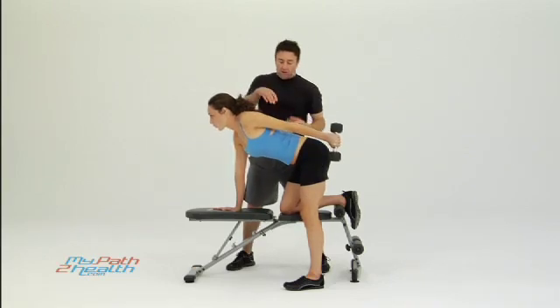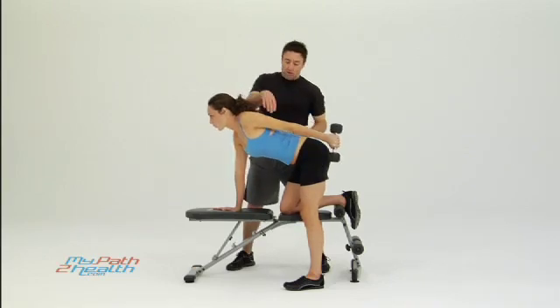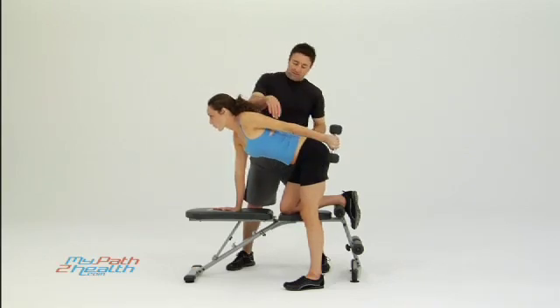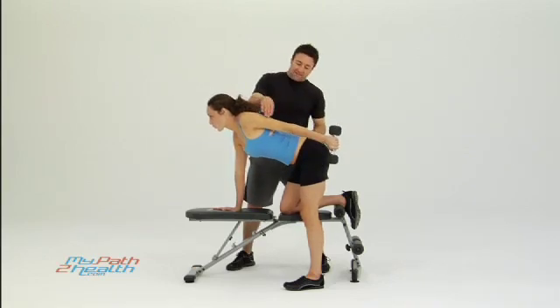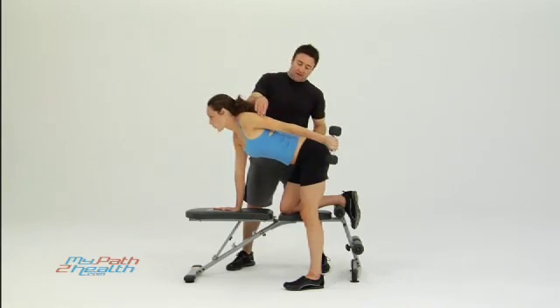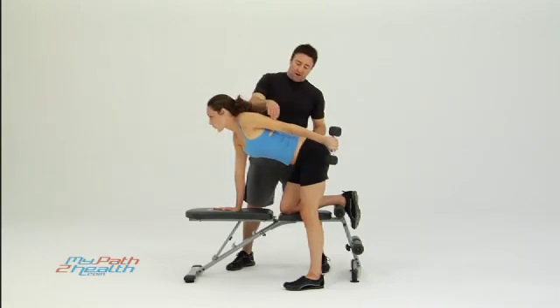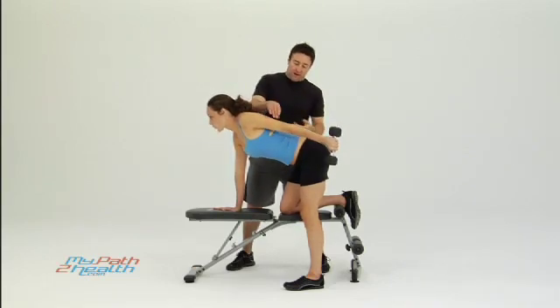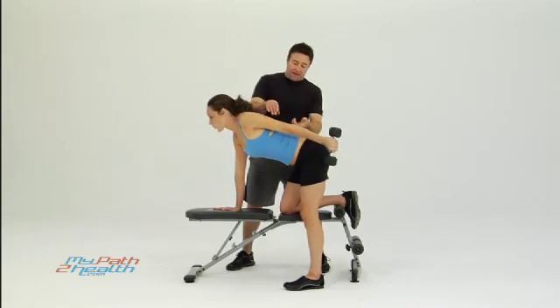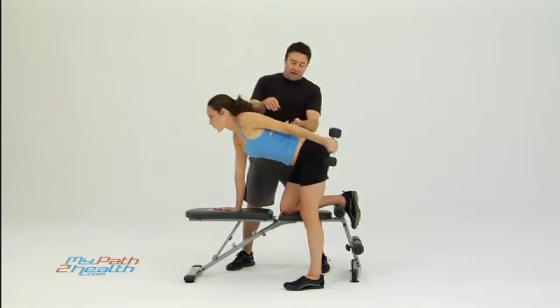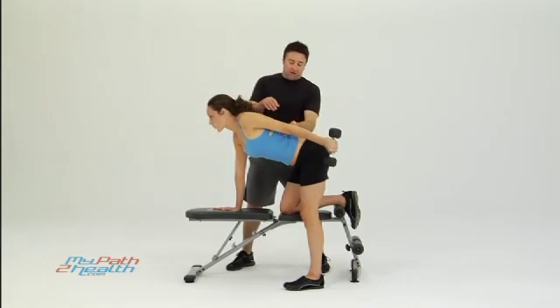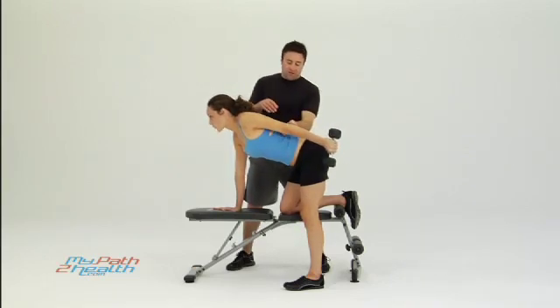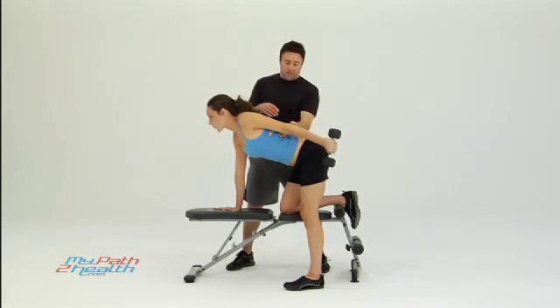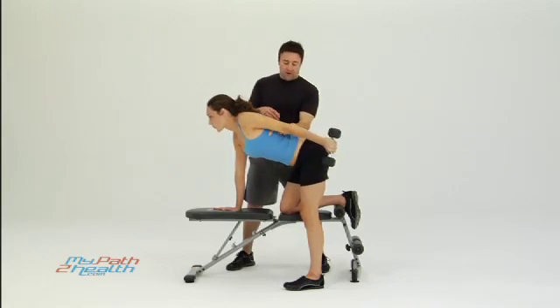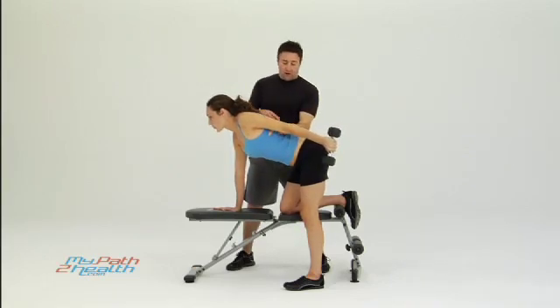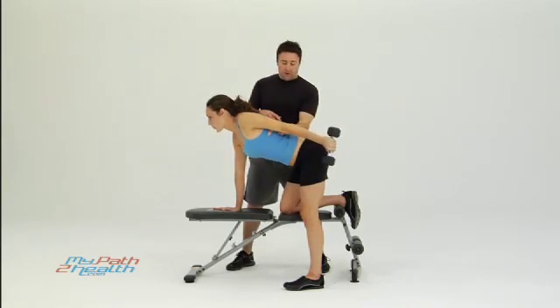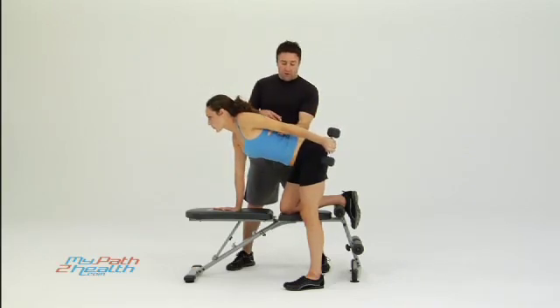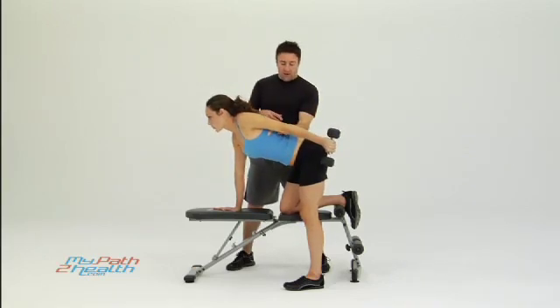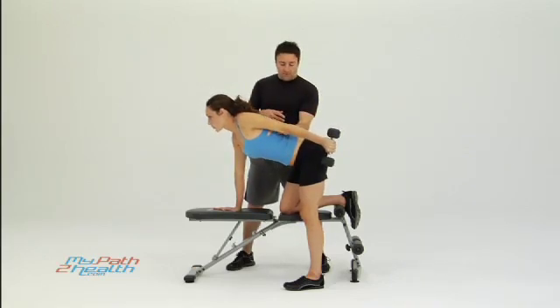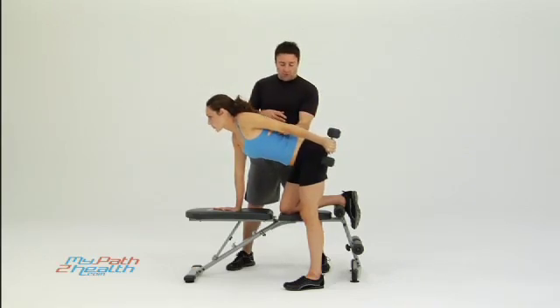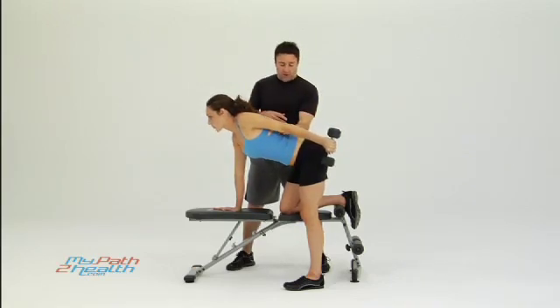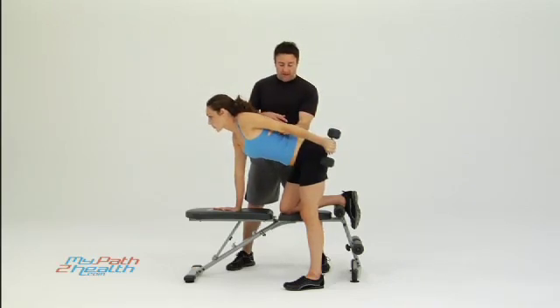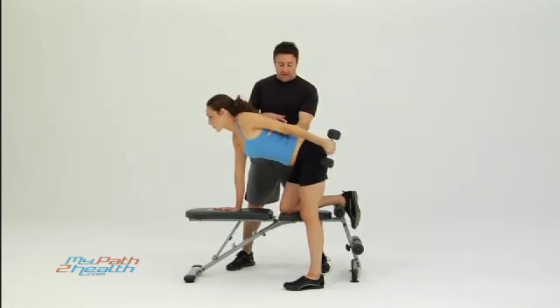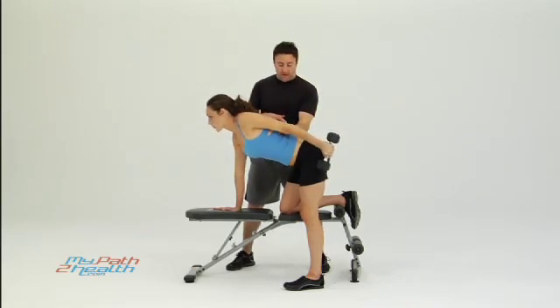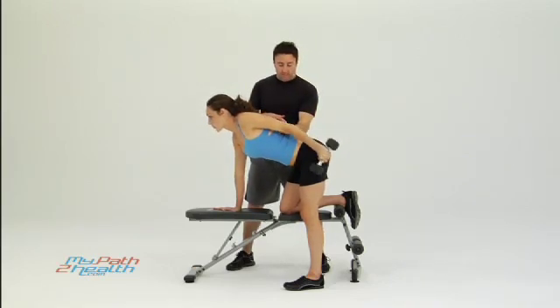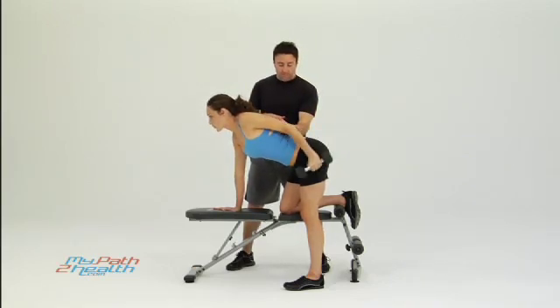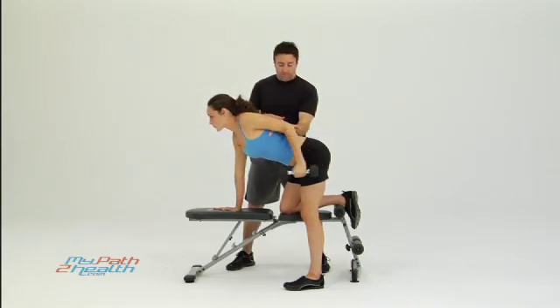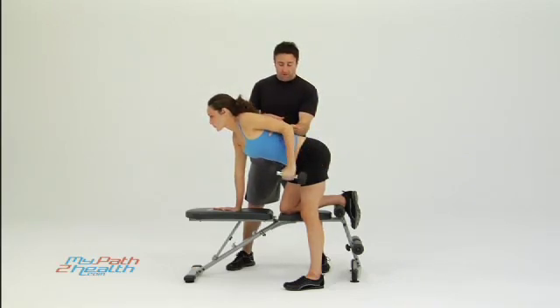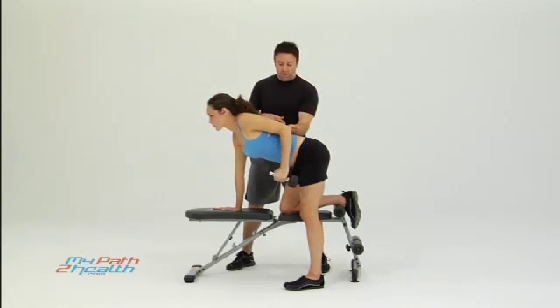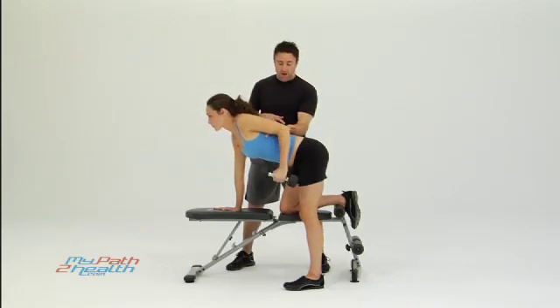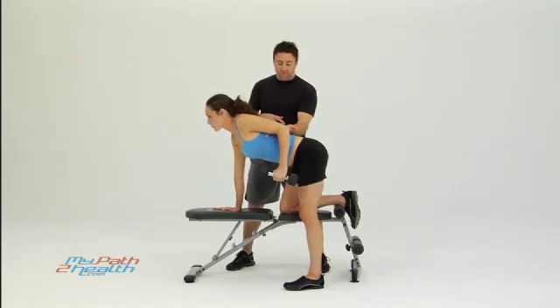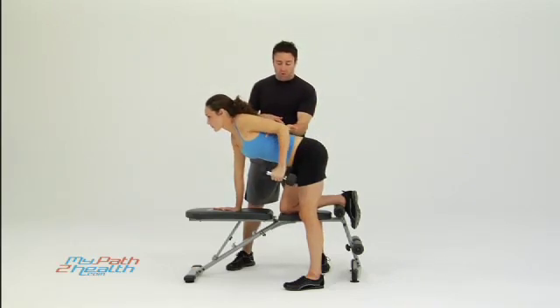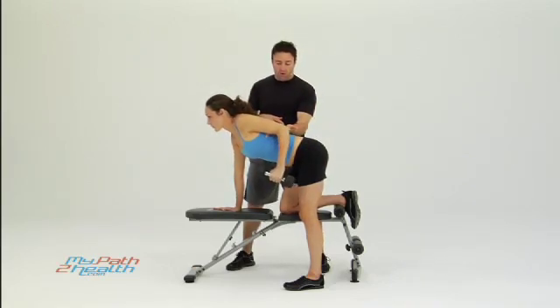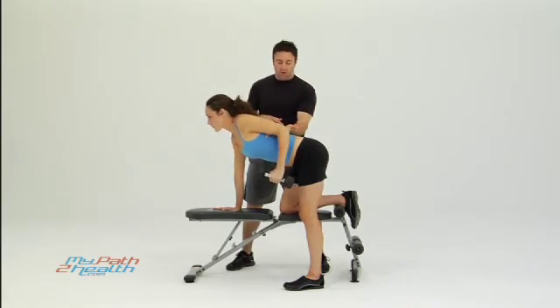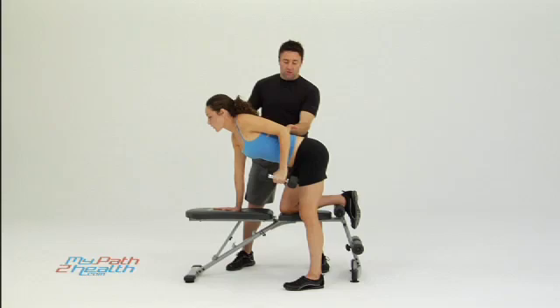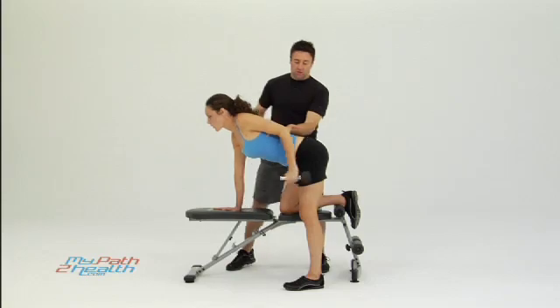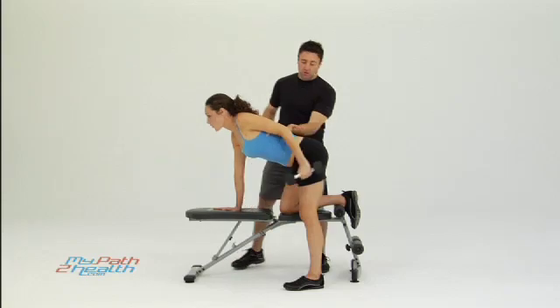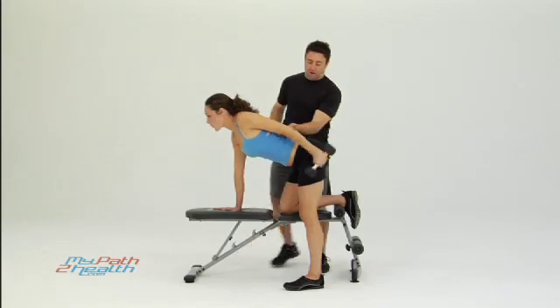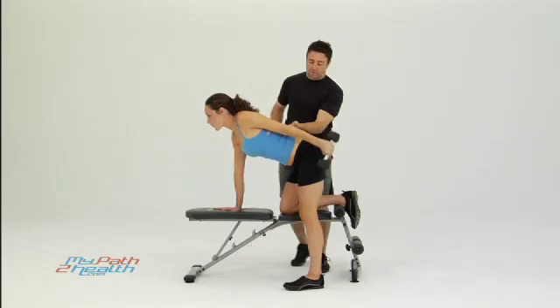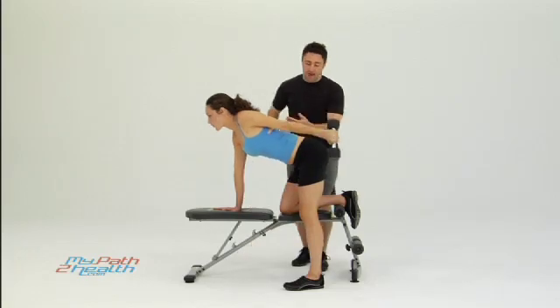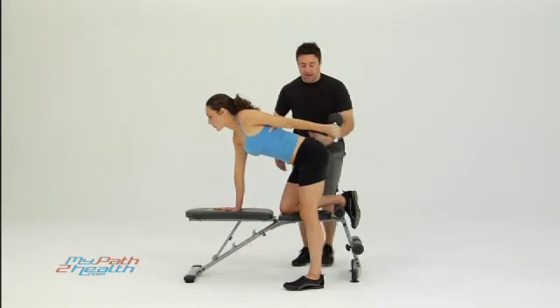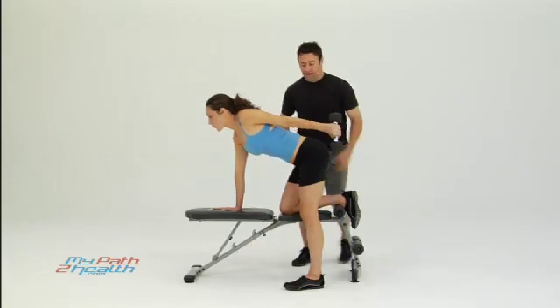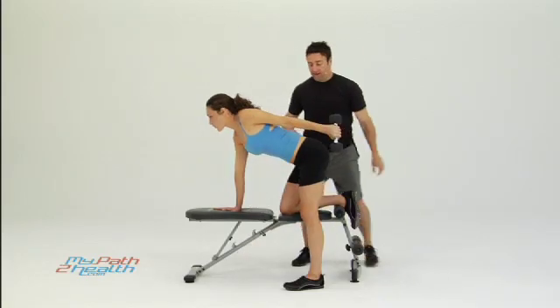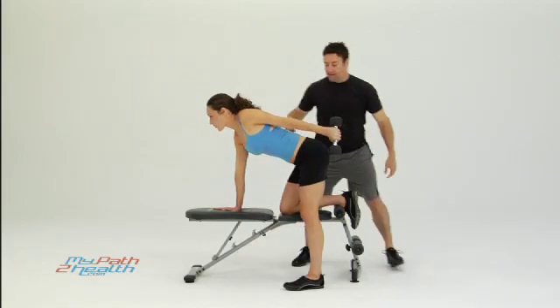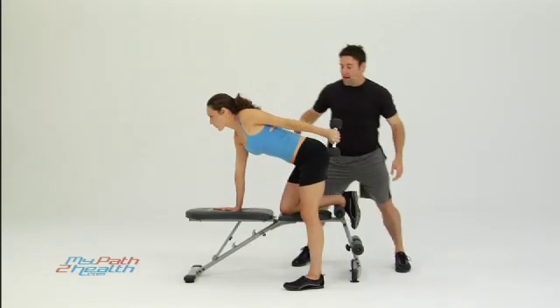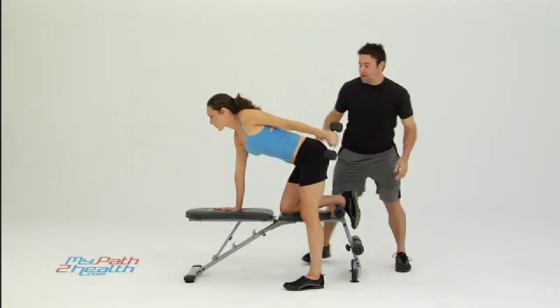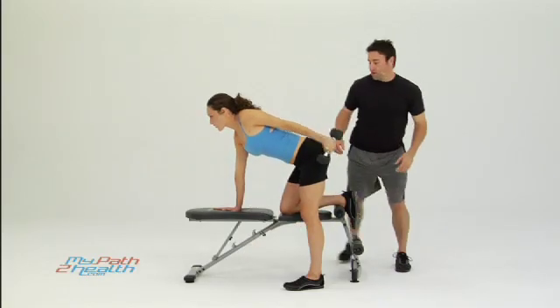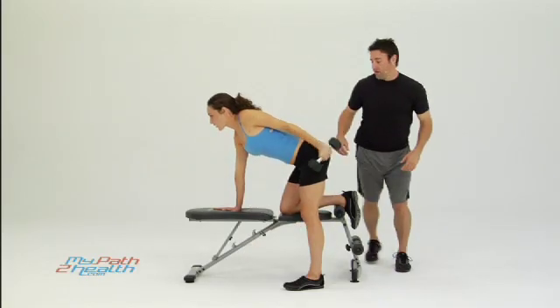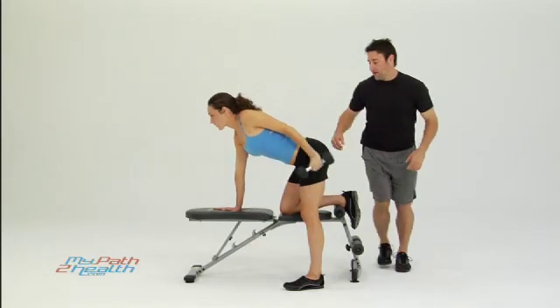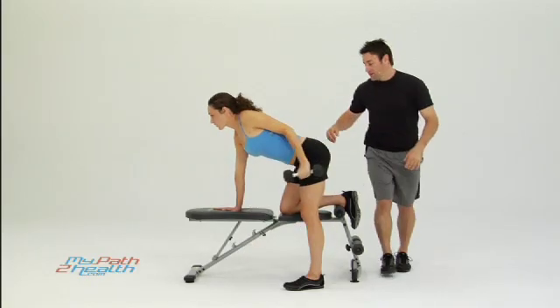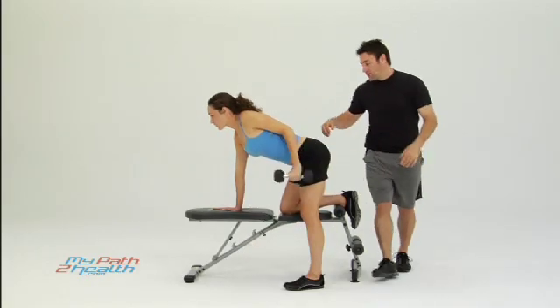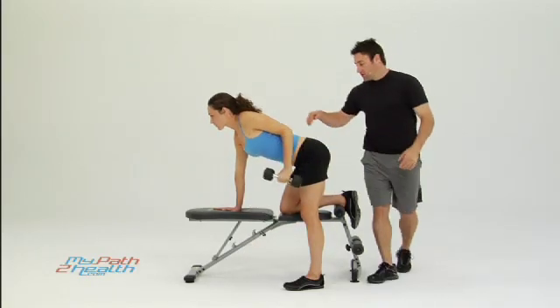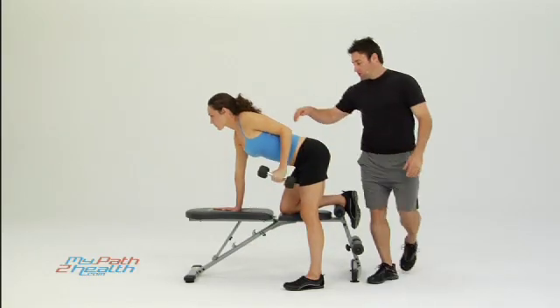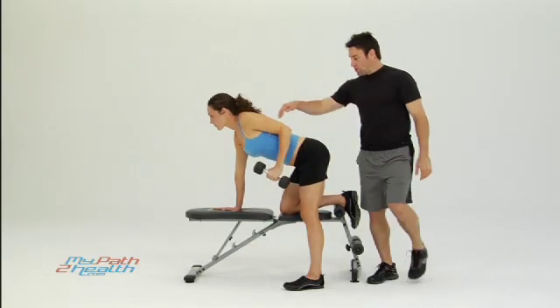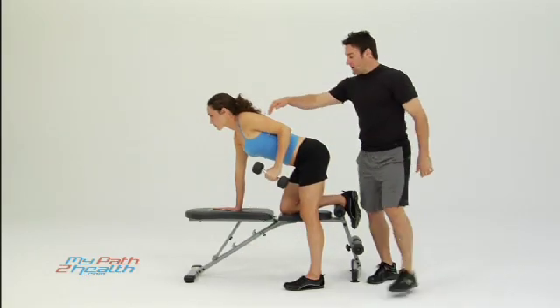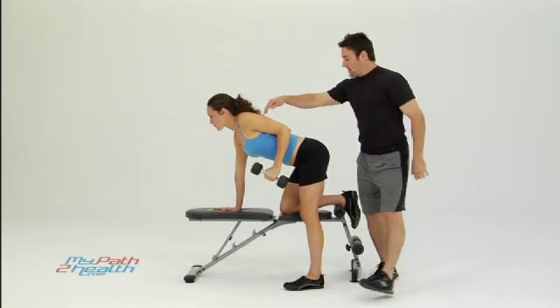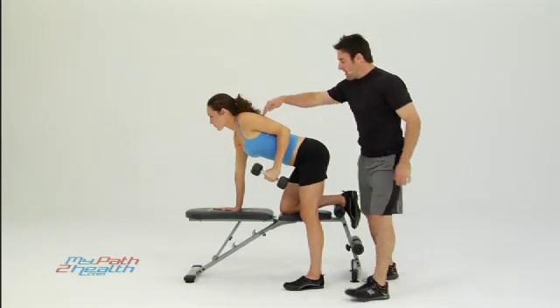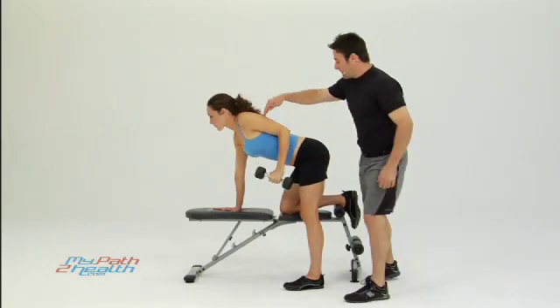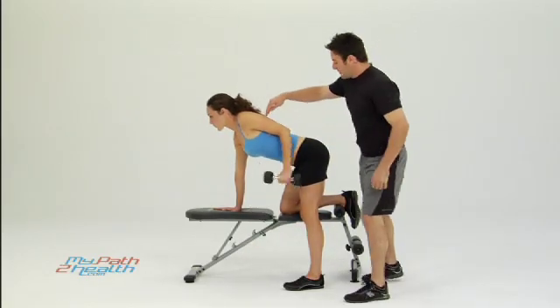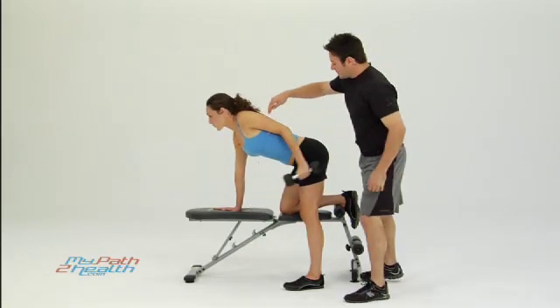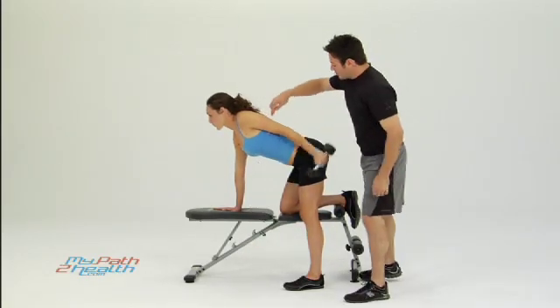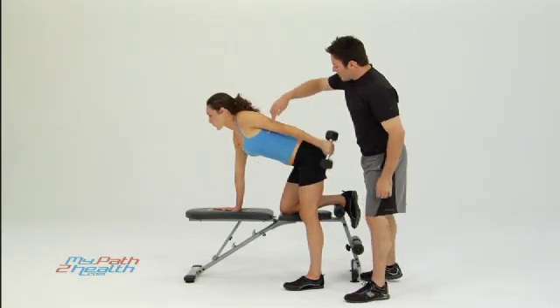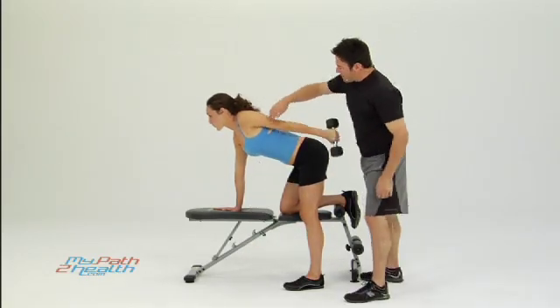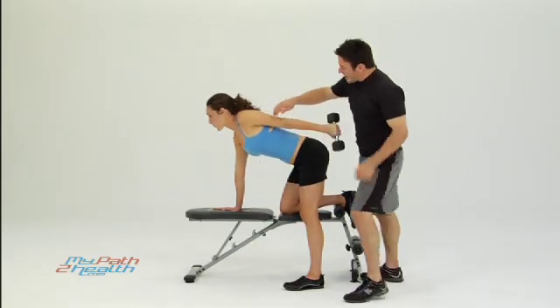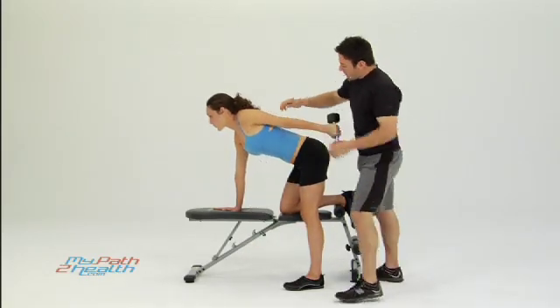Notice the cut right here — she's keeping her elbow up. Straight down, not forward, straight back. 90 degrees, straight down, straight back.